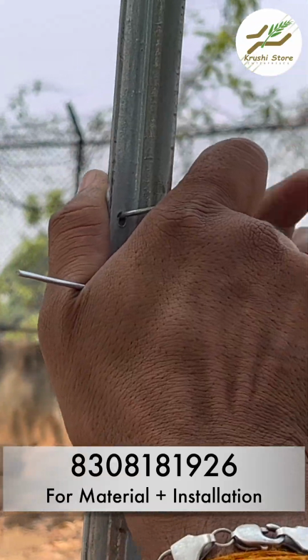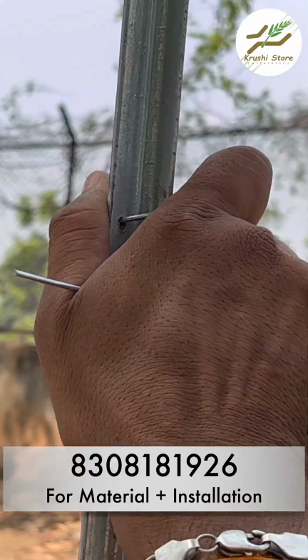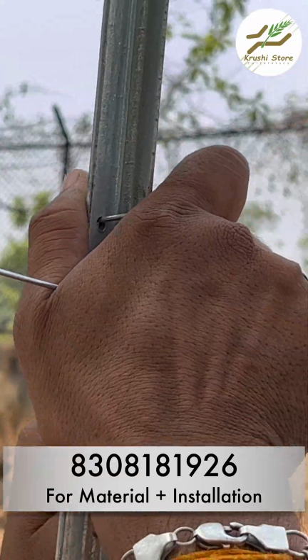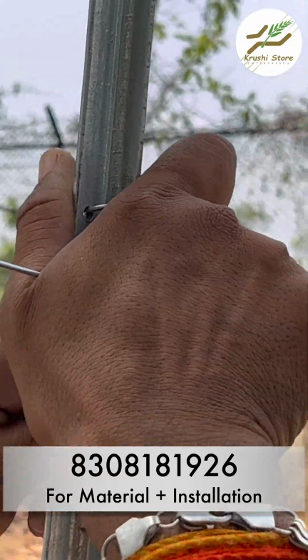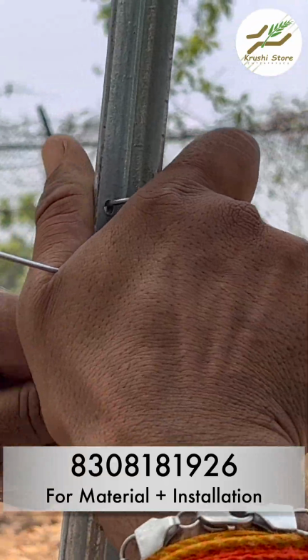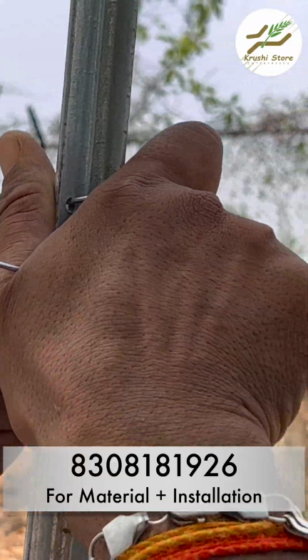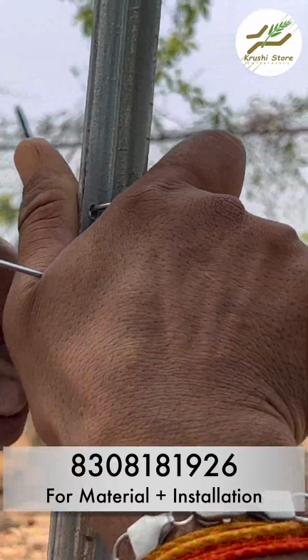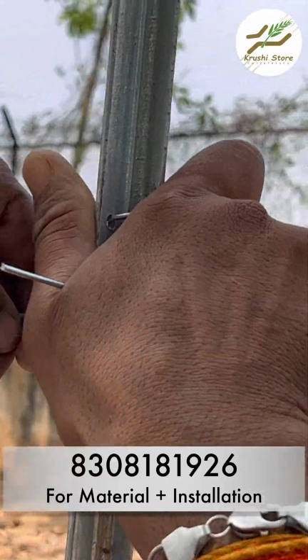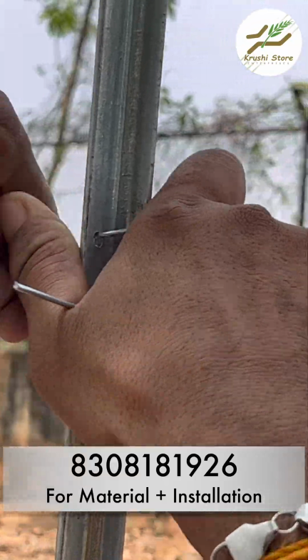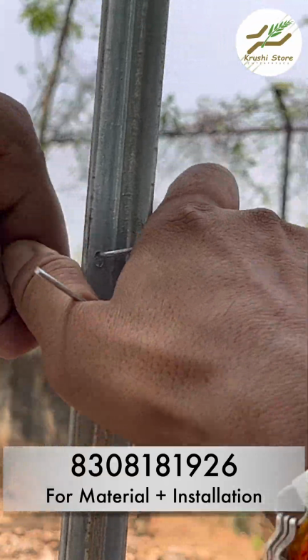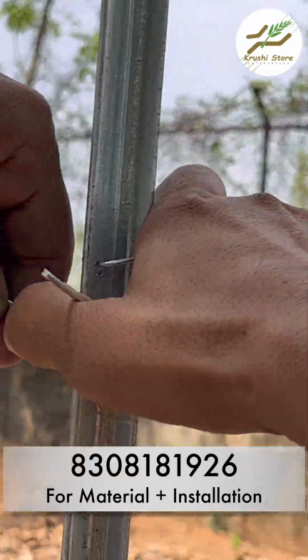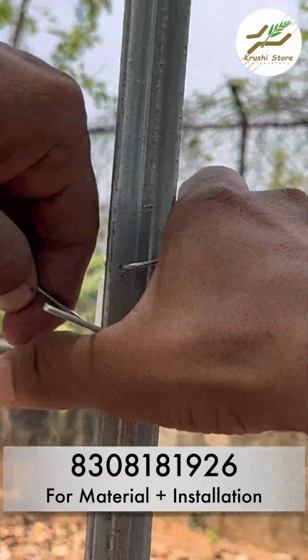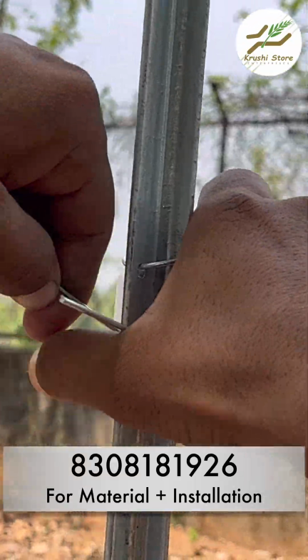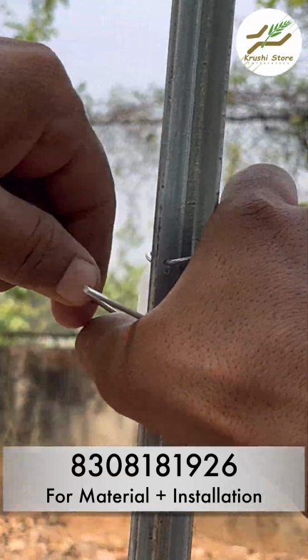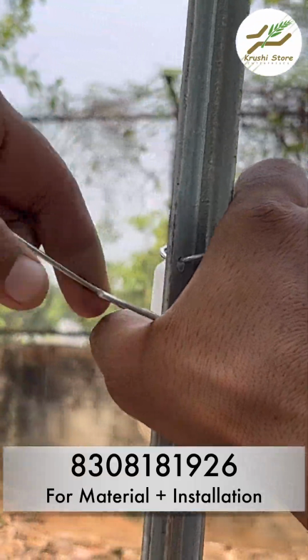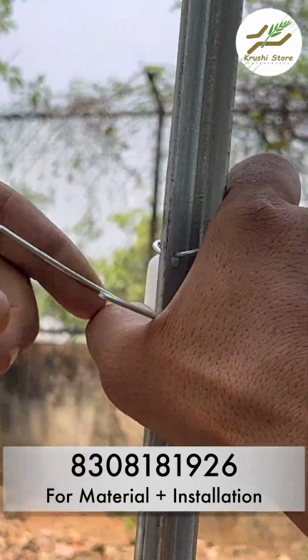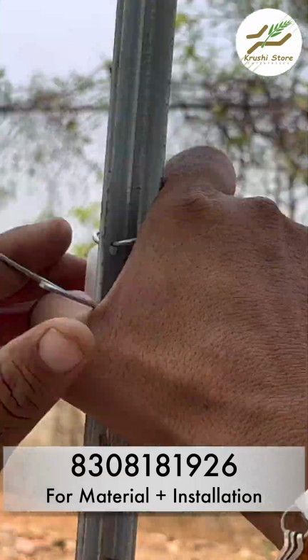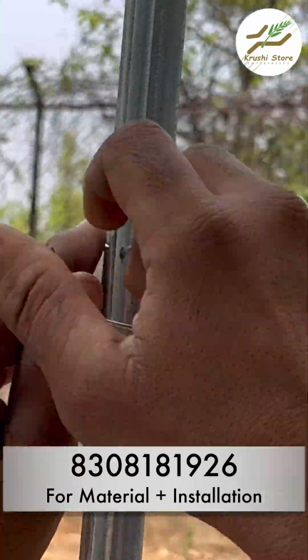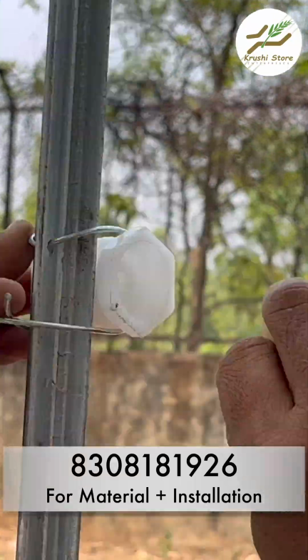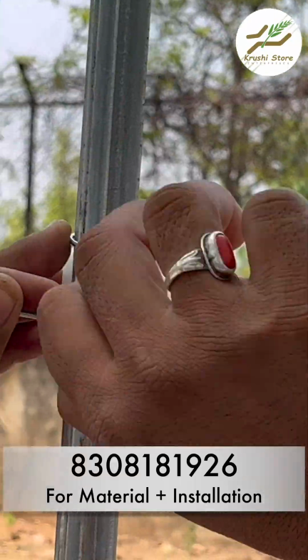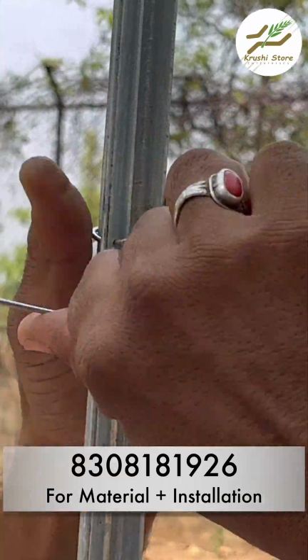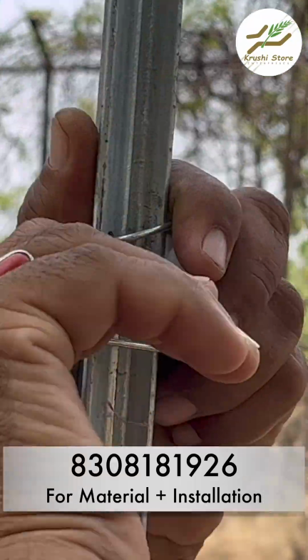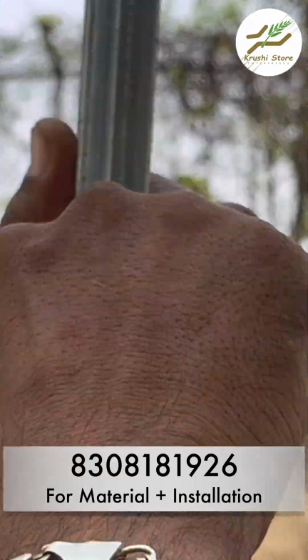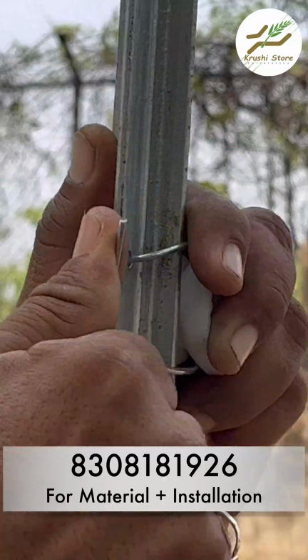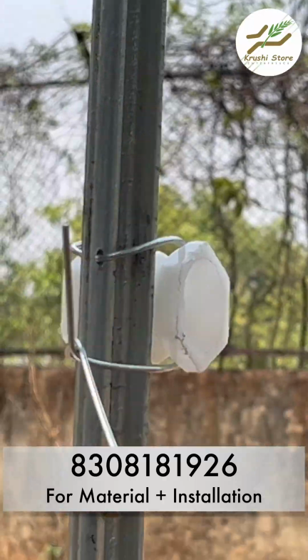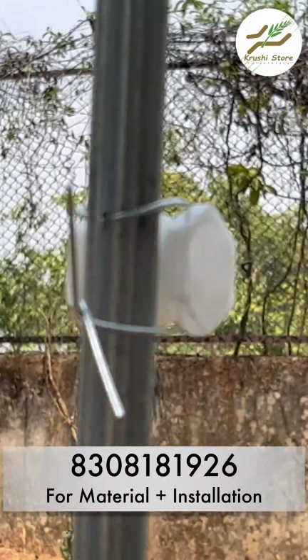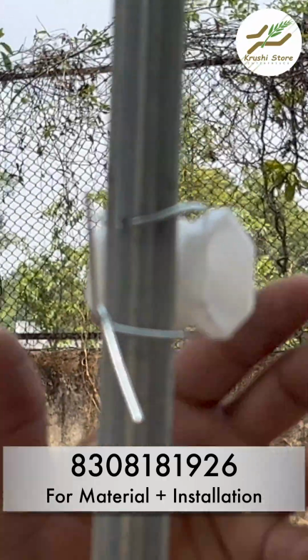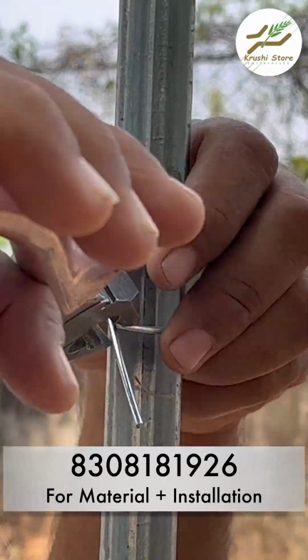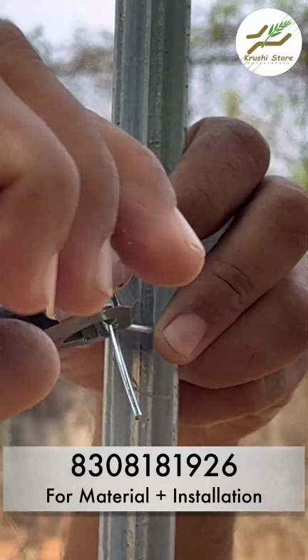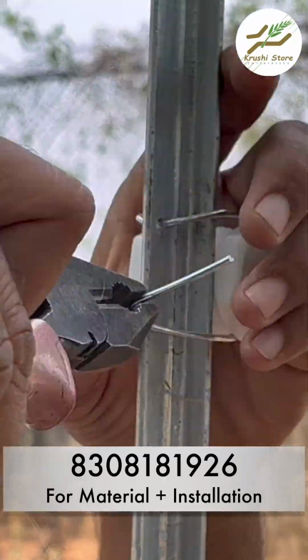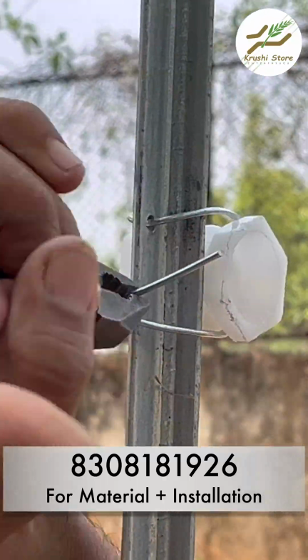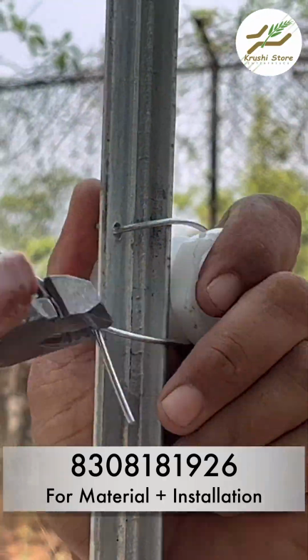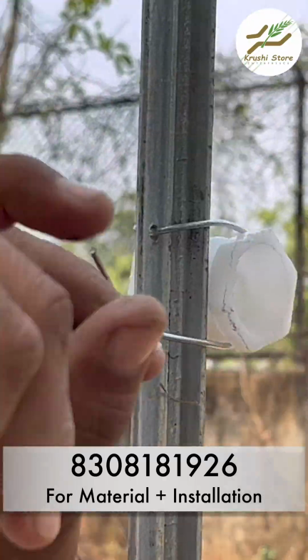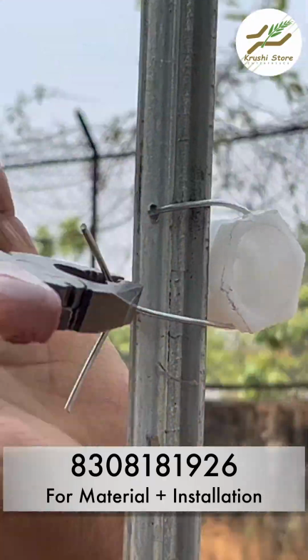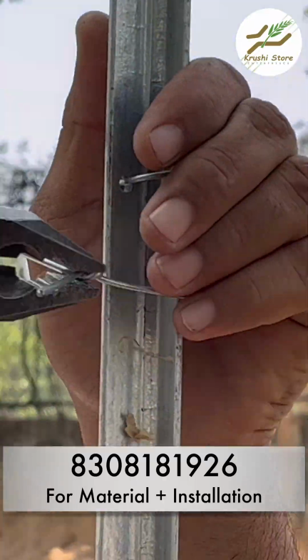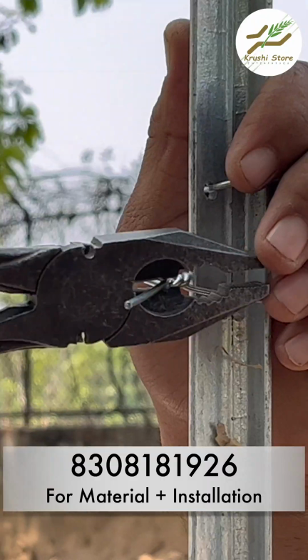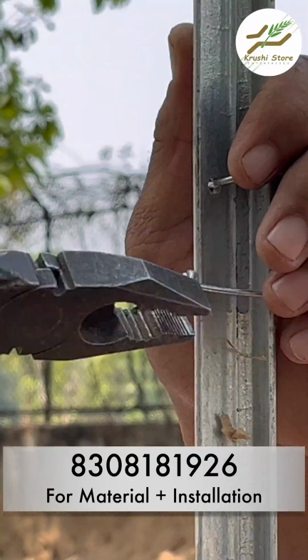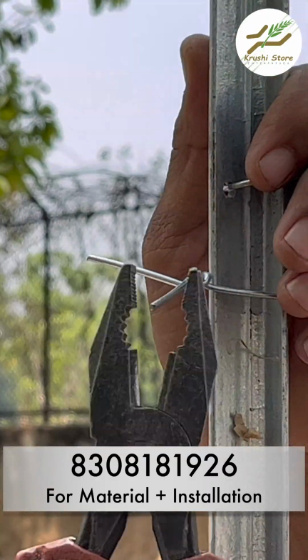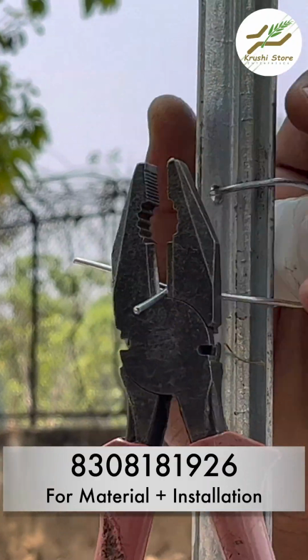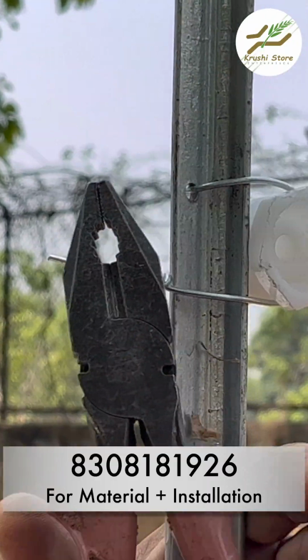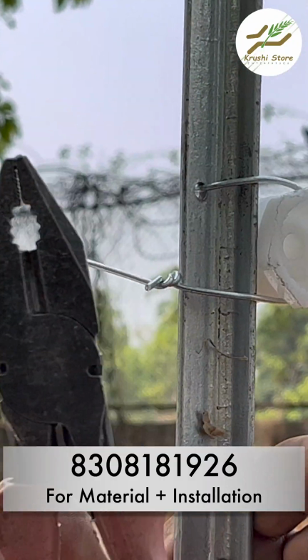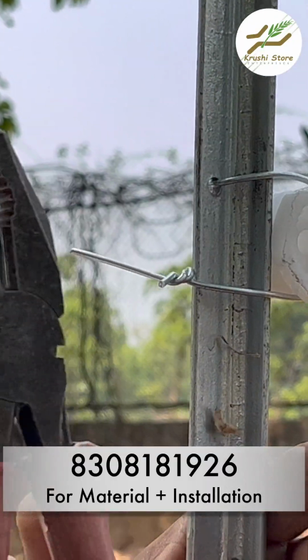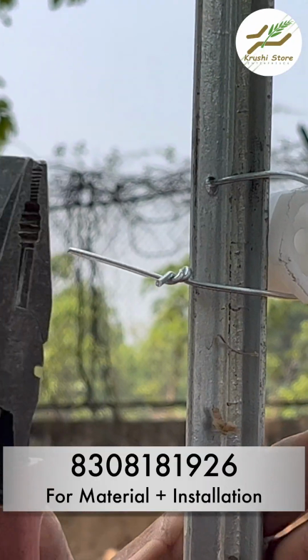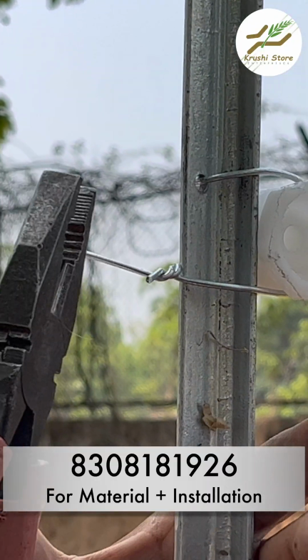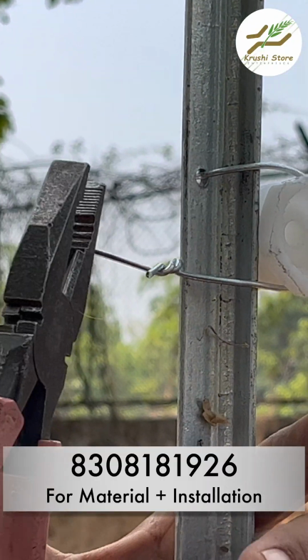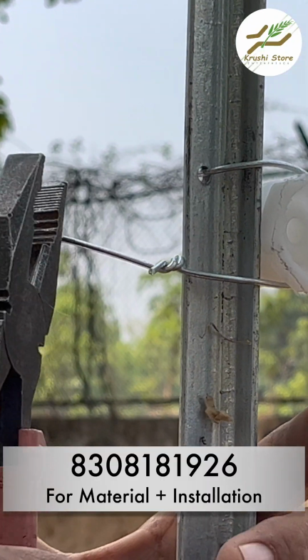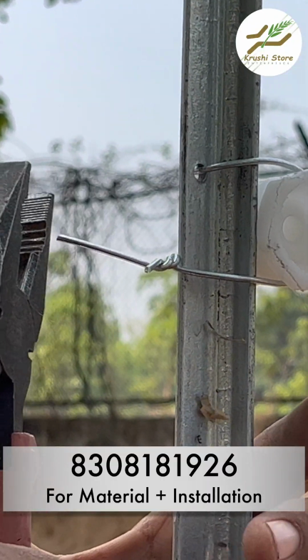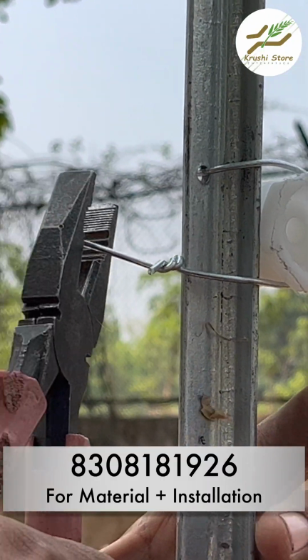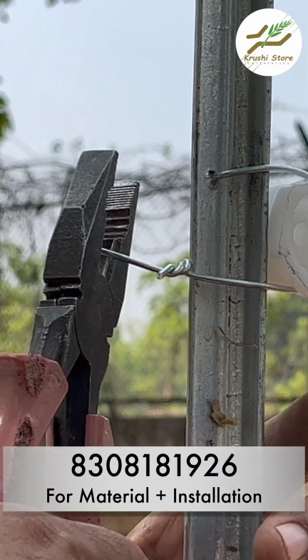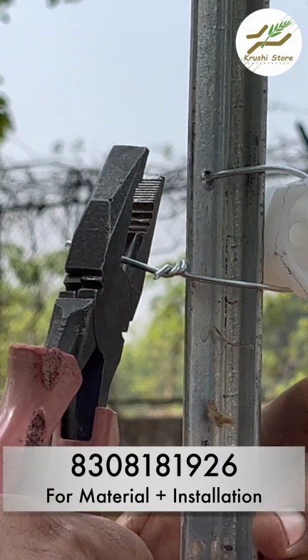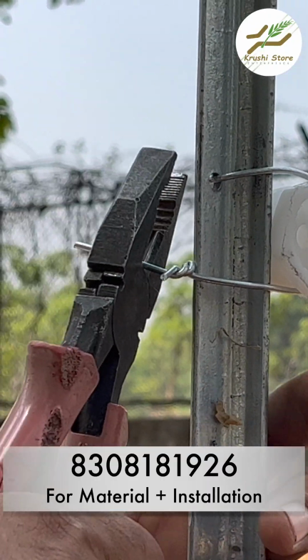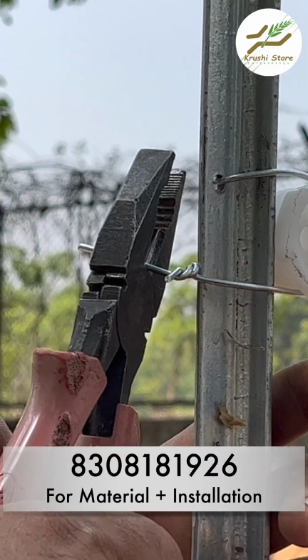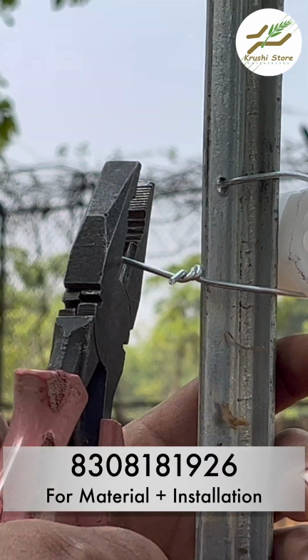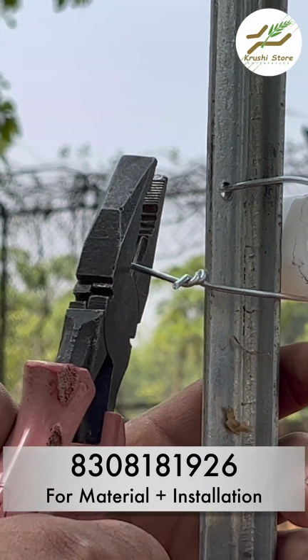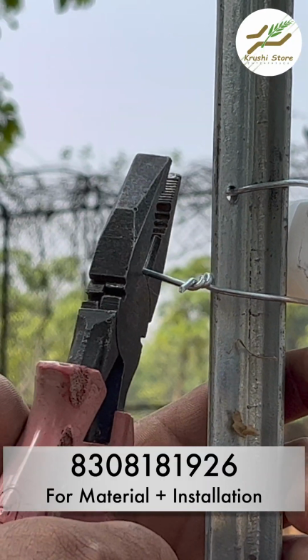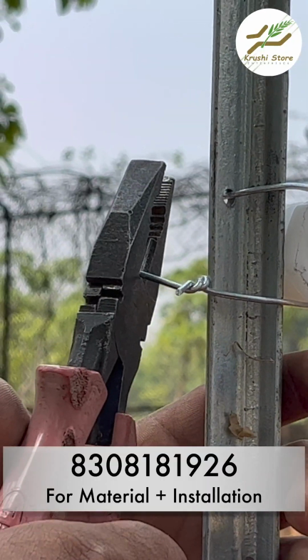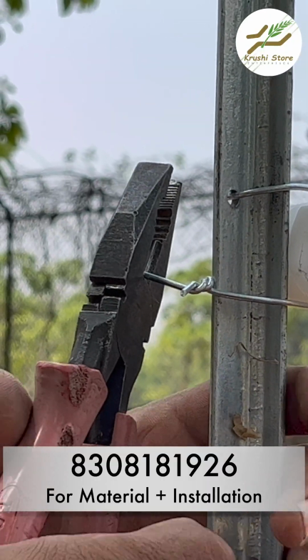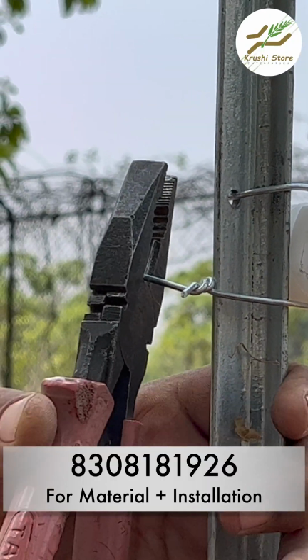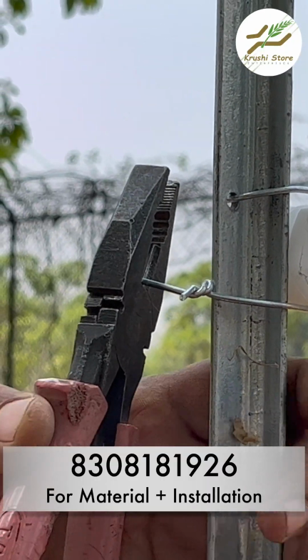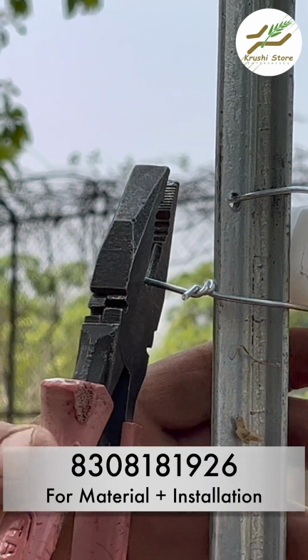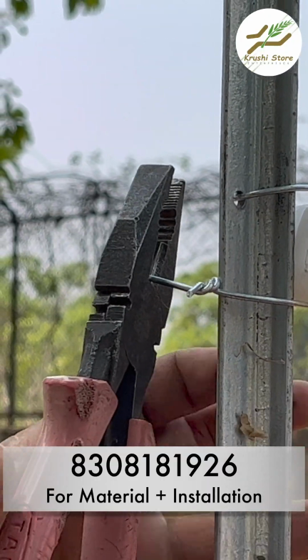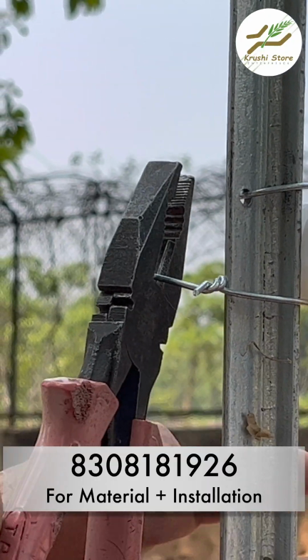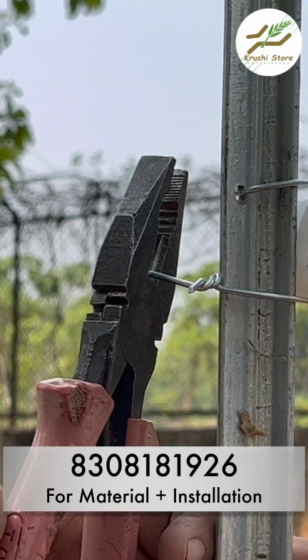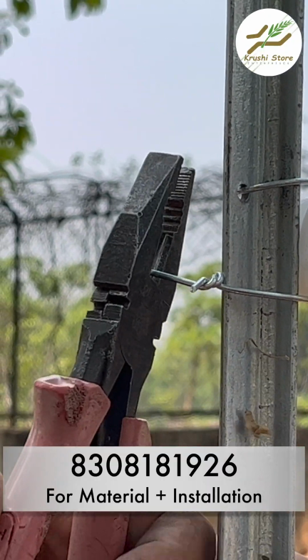The remaining 2 or 3 insulators that are left, you will install those as shown in the video. If you need any information, contact us.